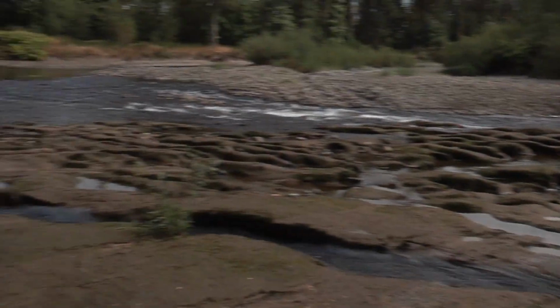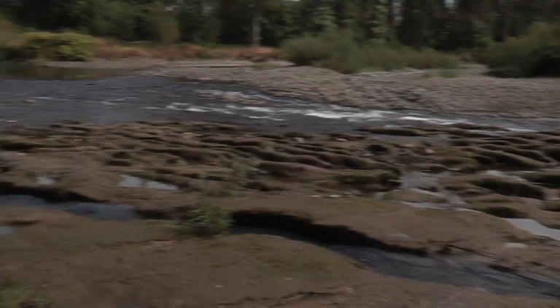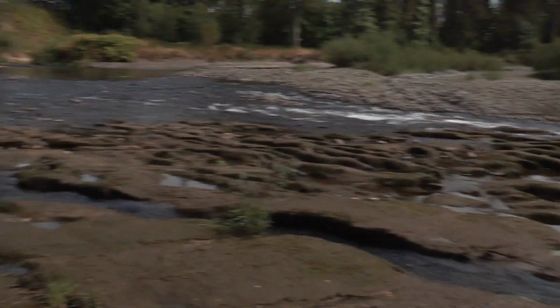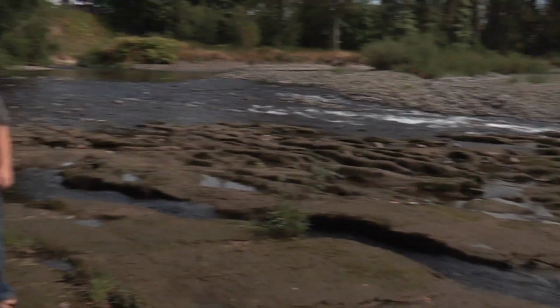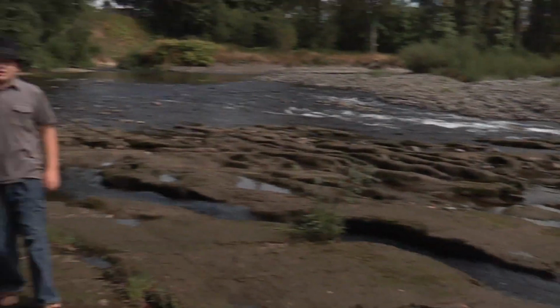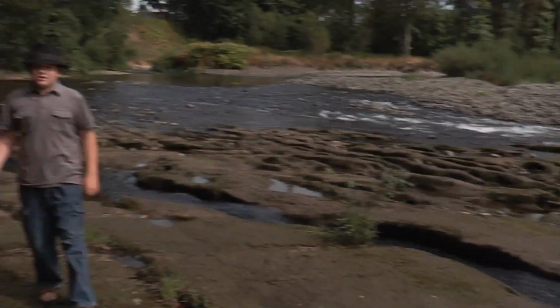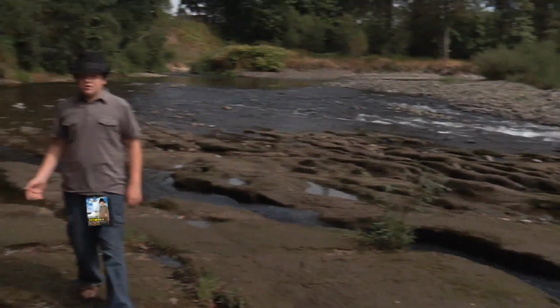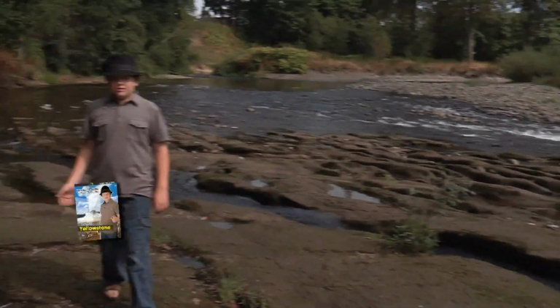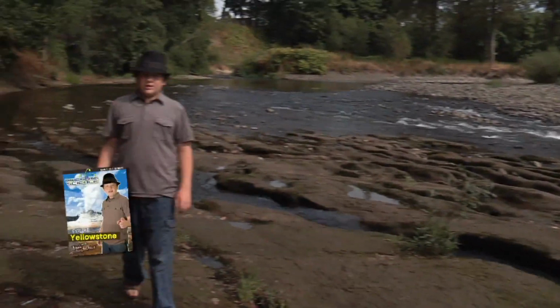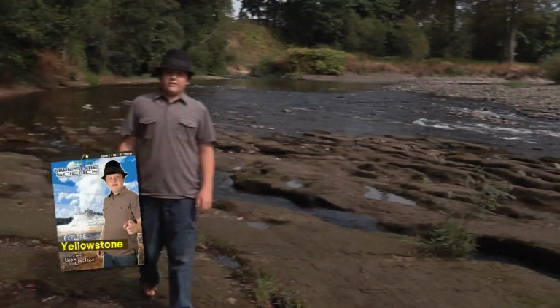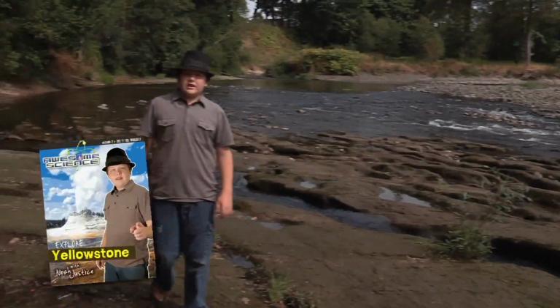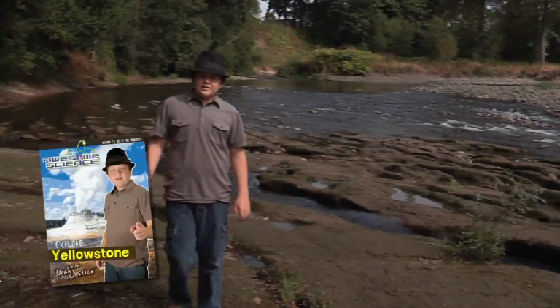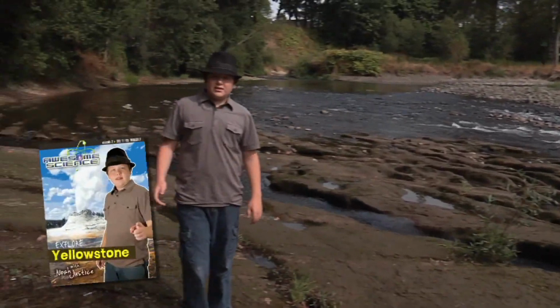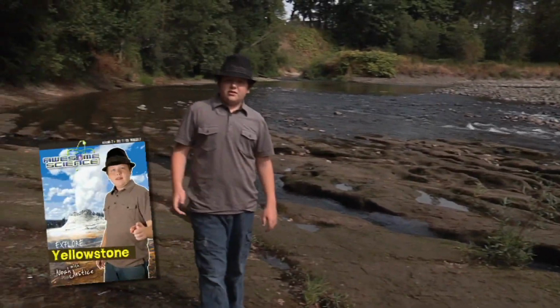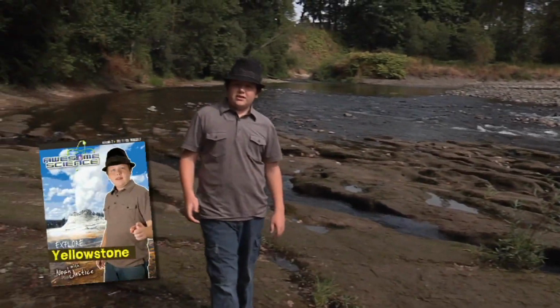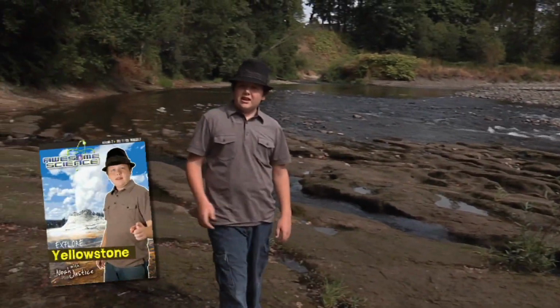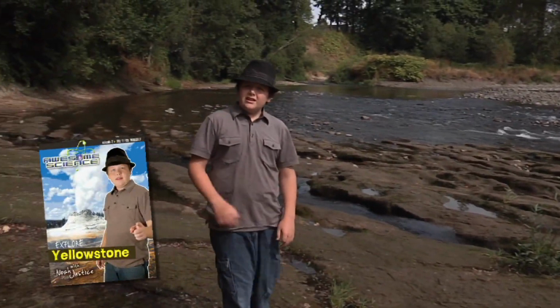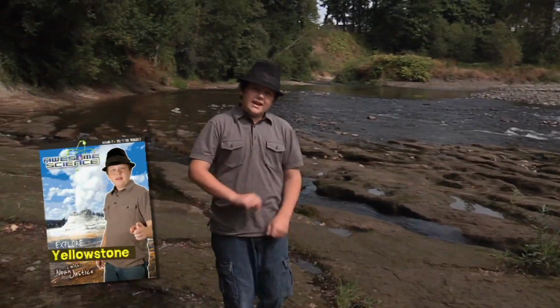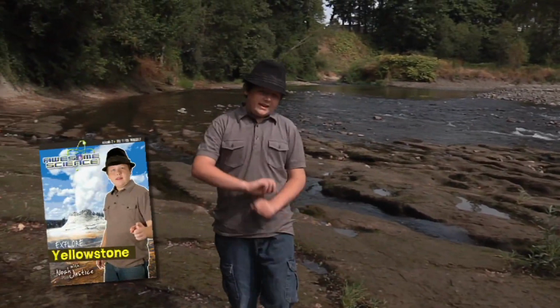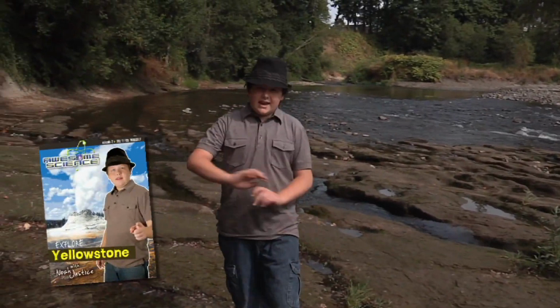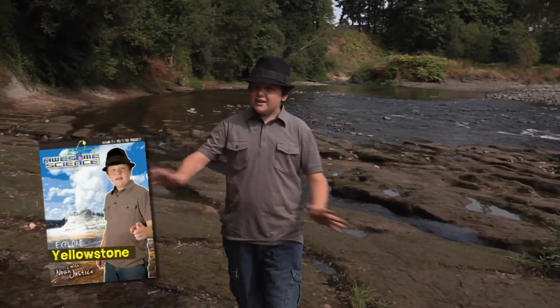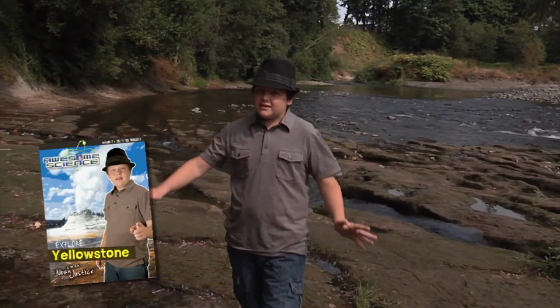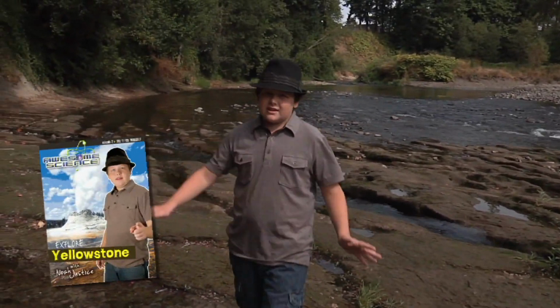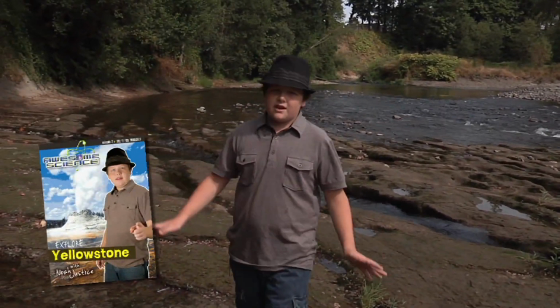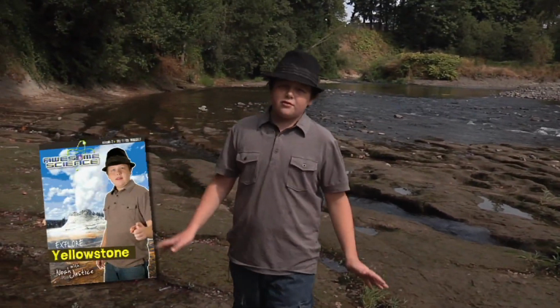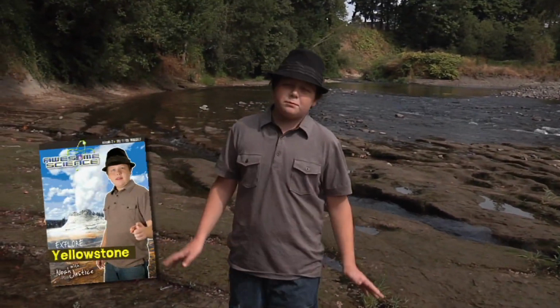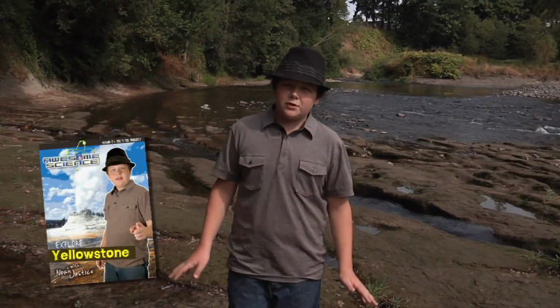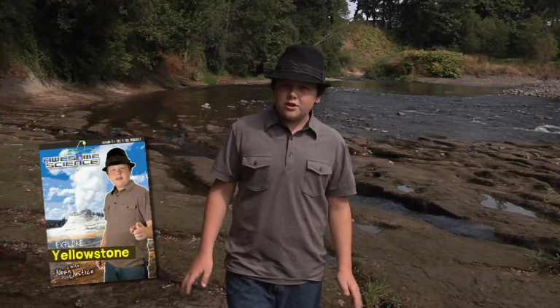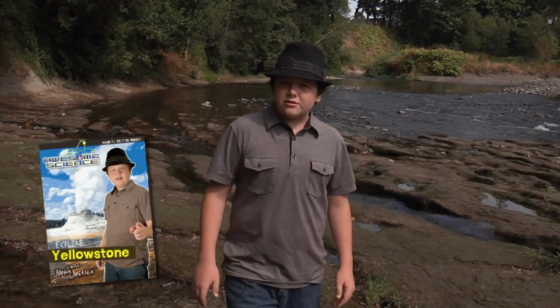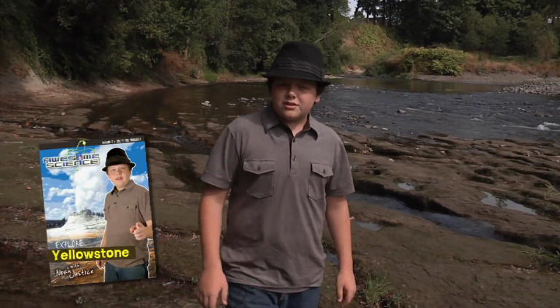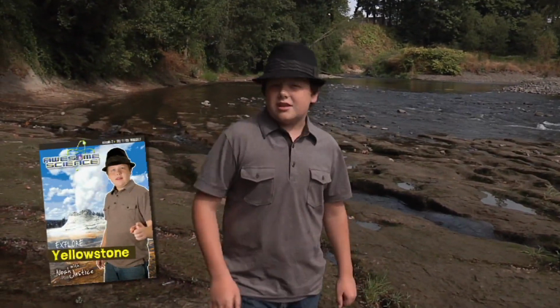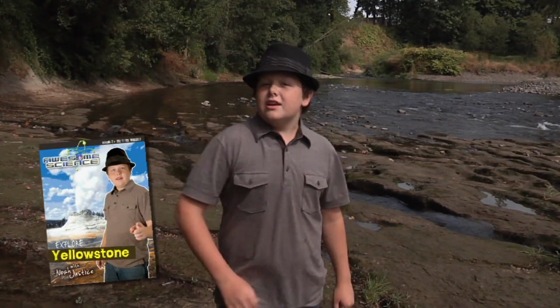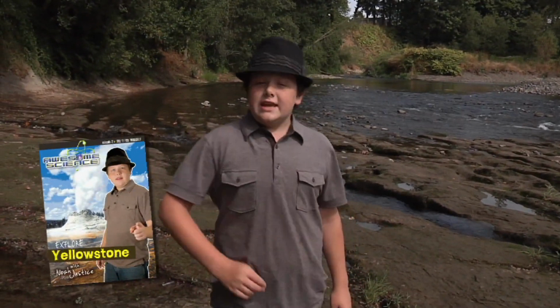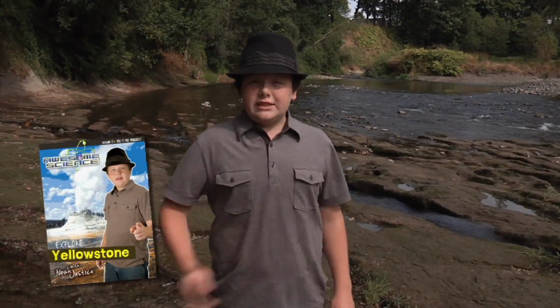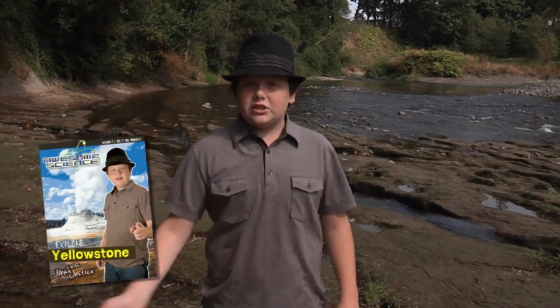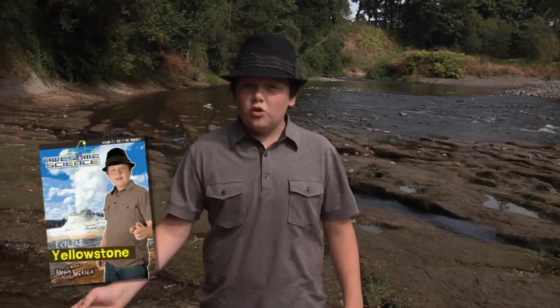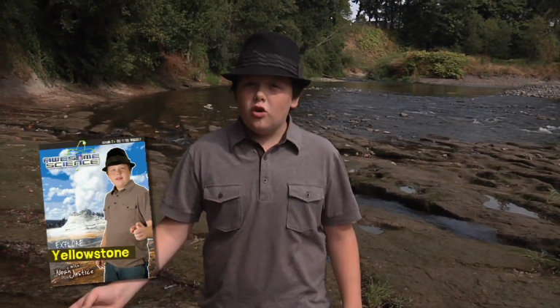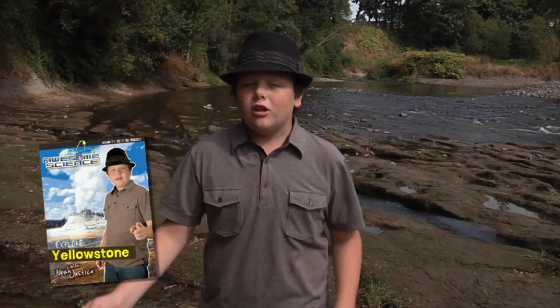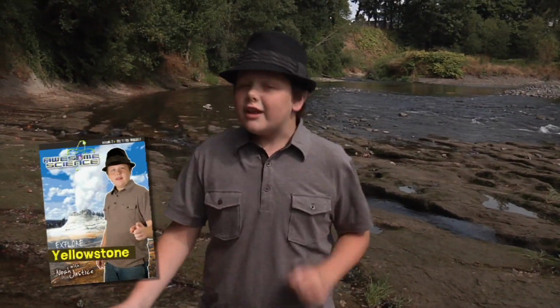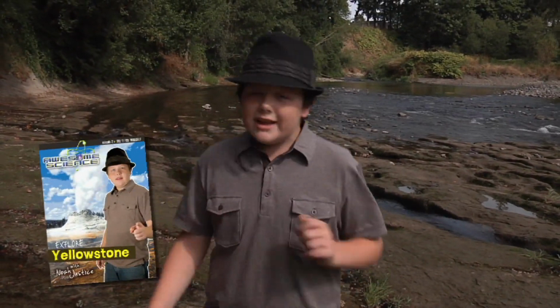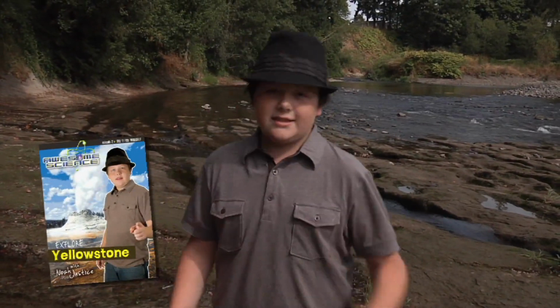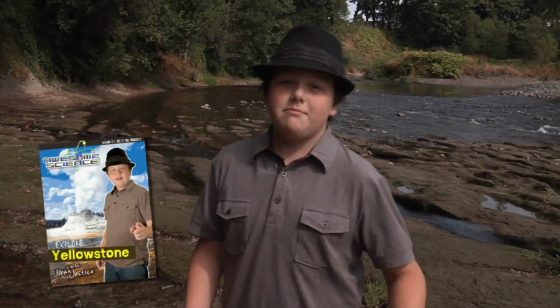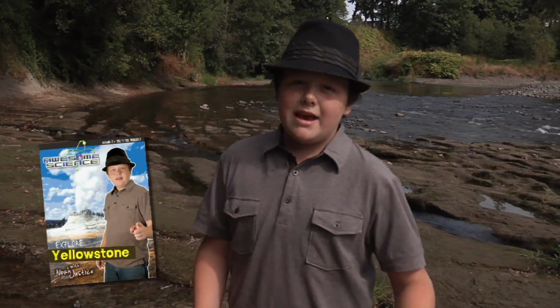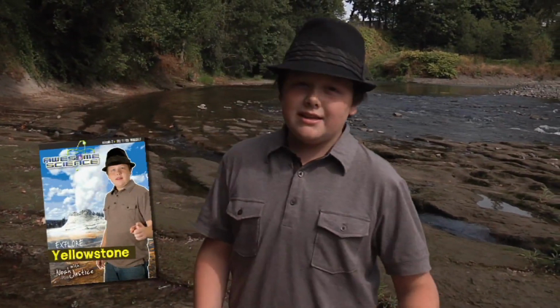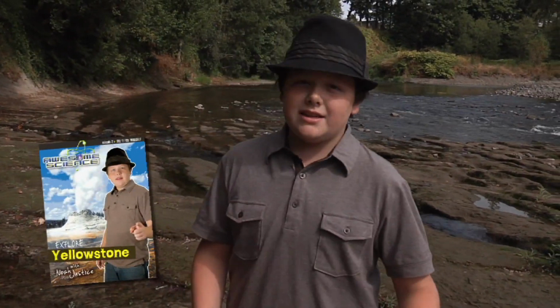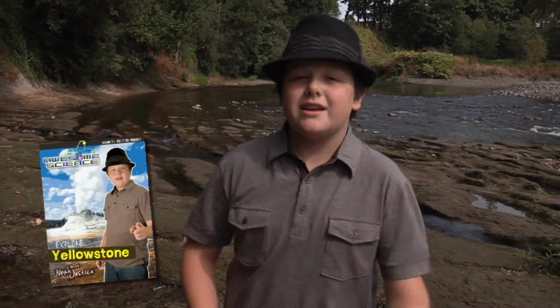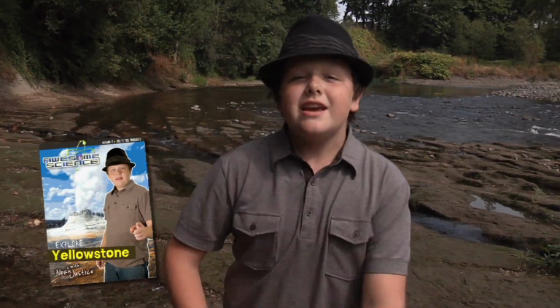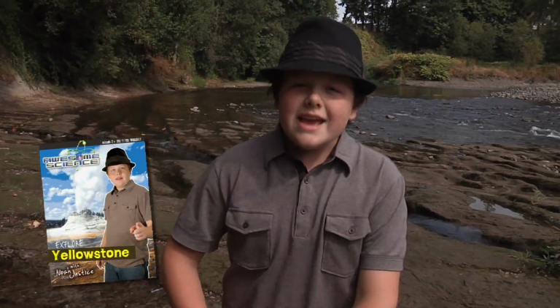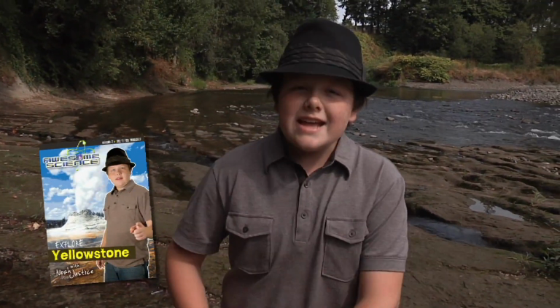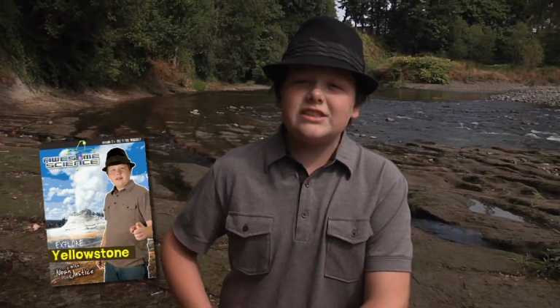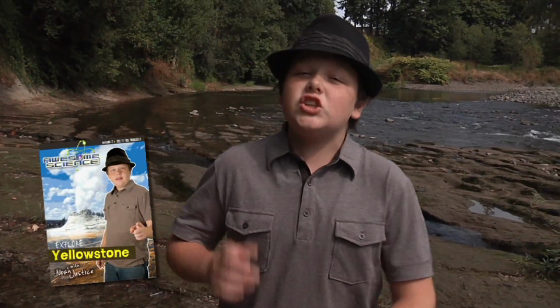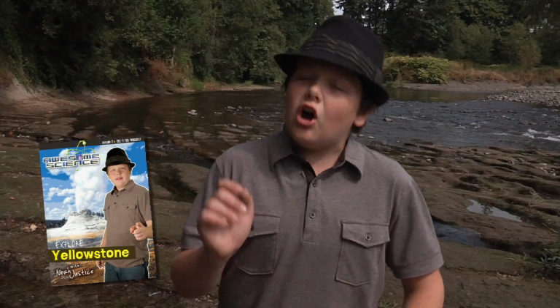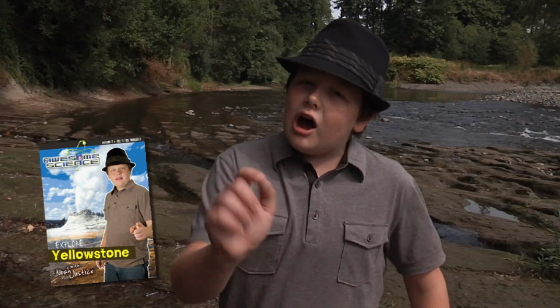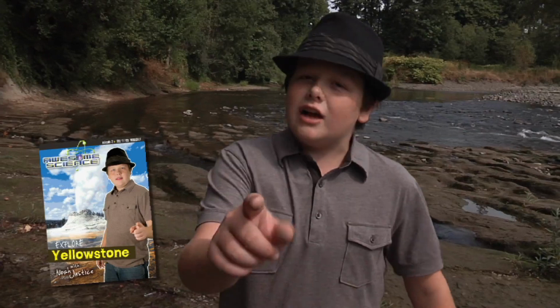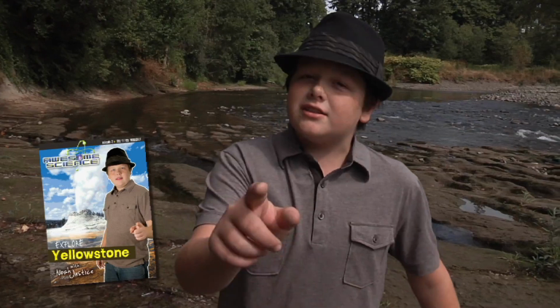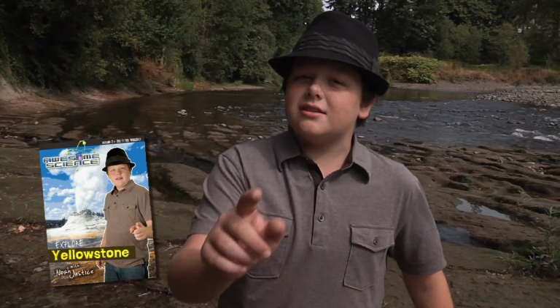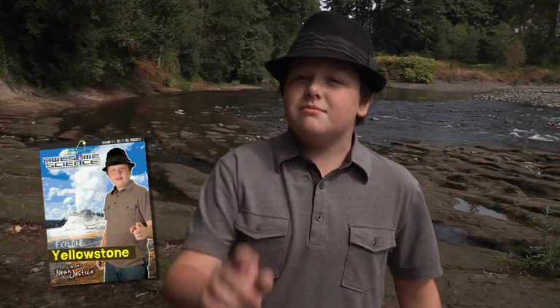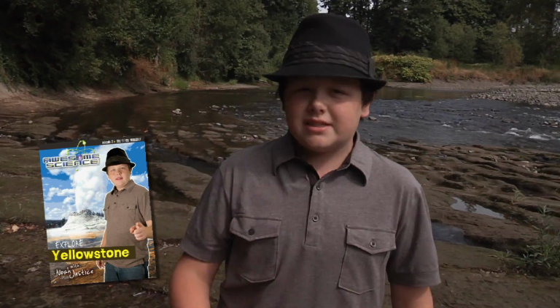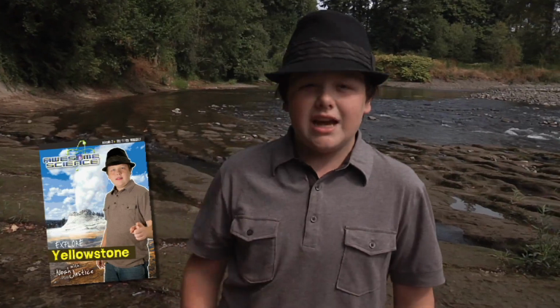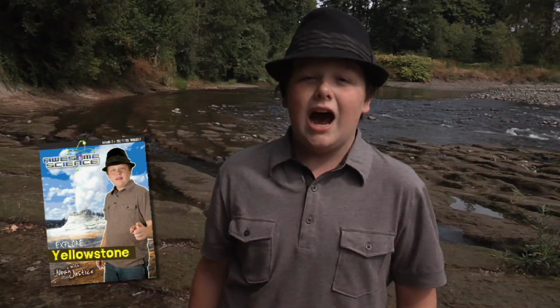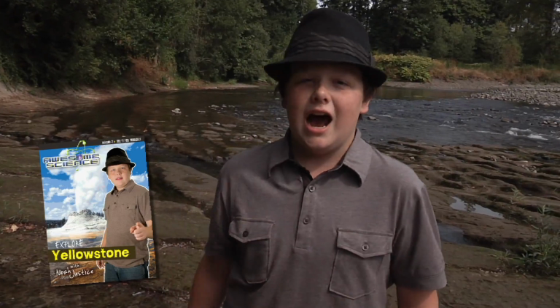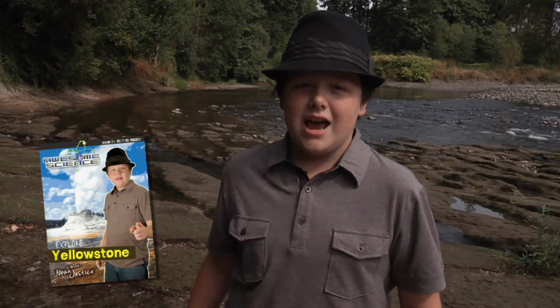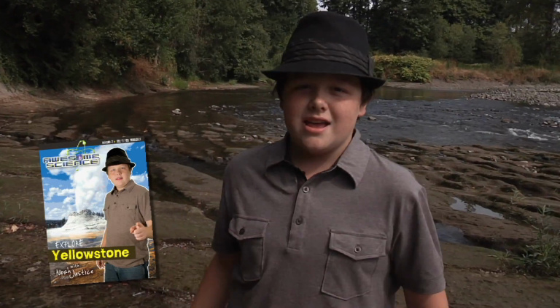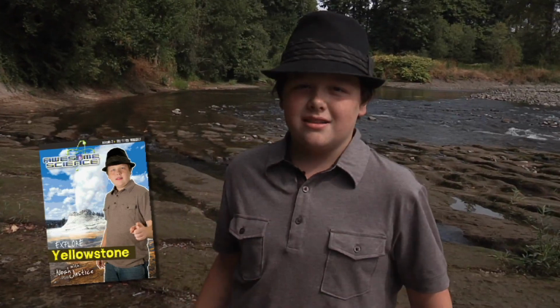Introducing a new DVD series unlike anything ever produced. It's cool. It's amazing. It's awesome science.